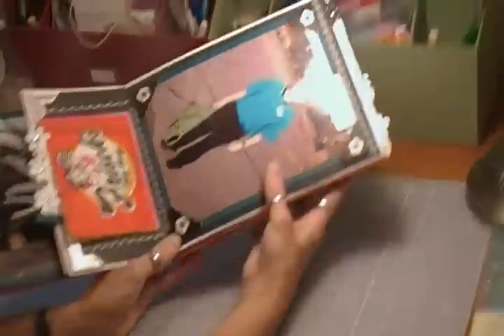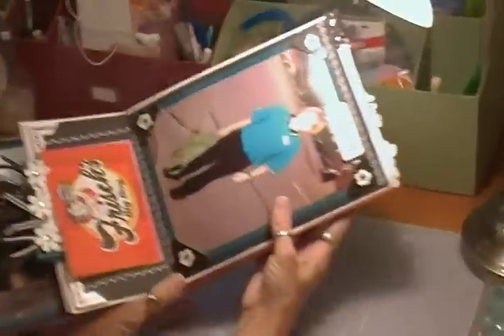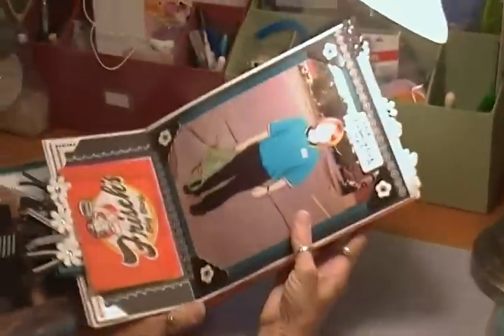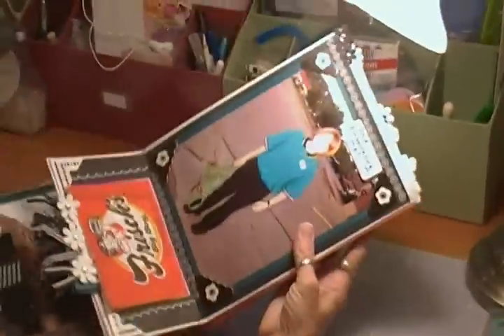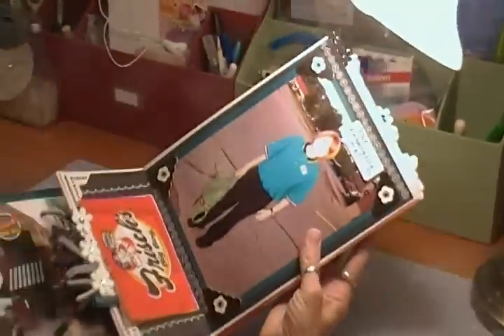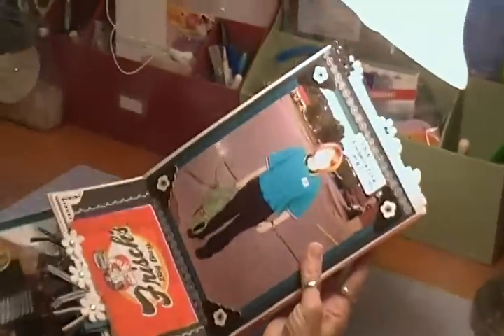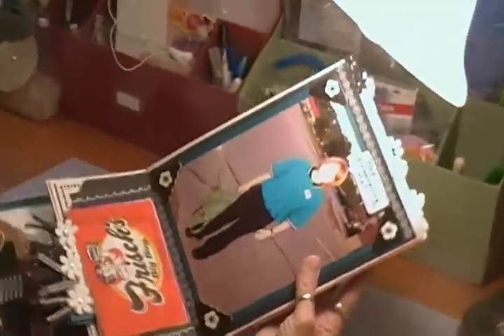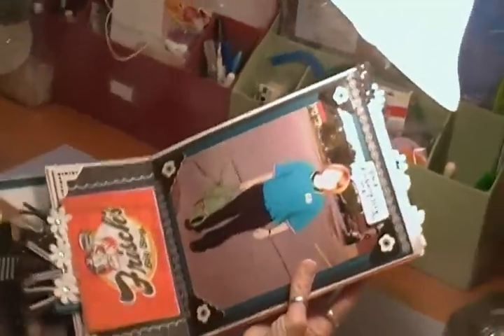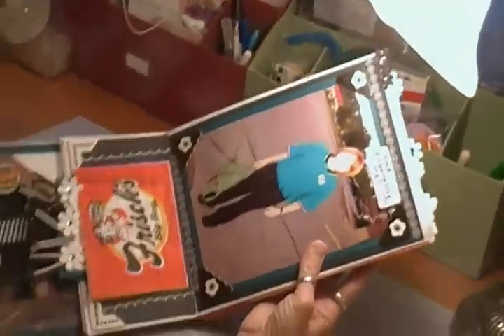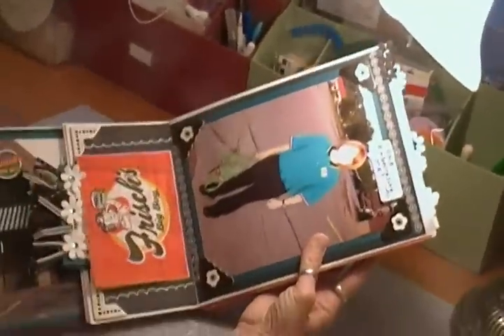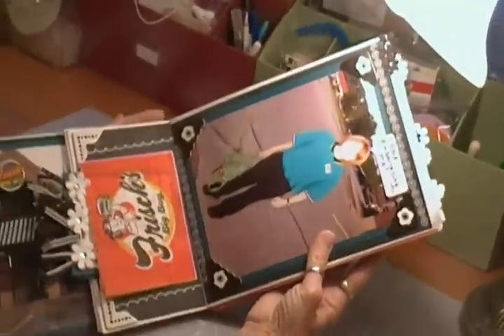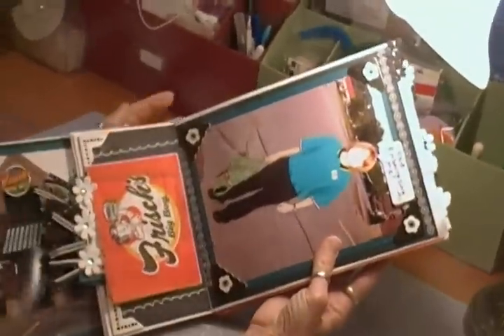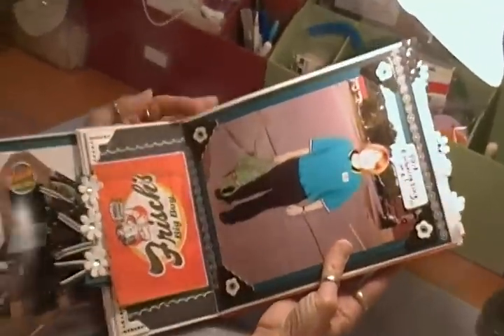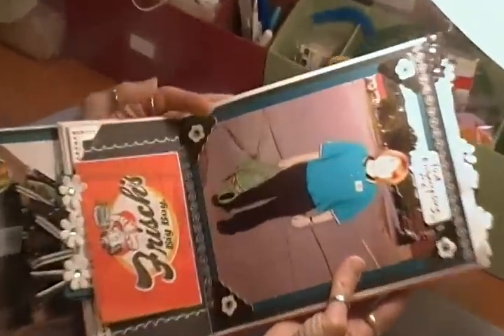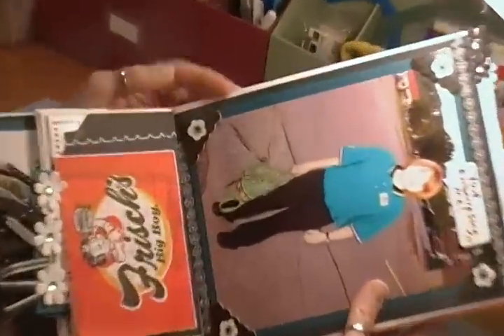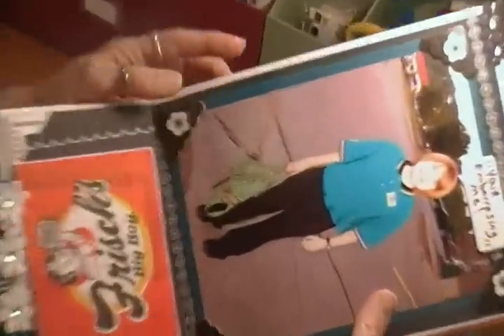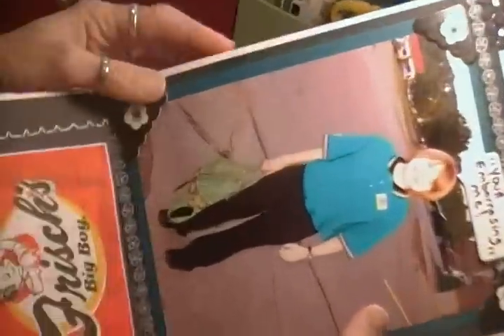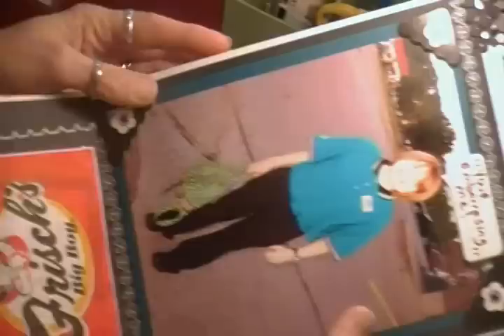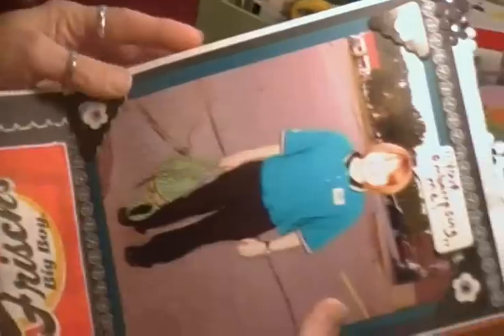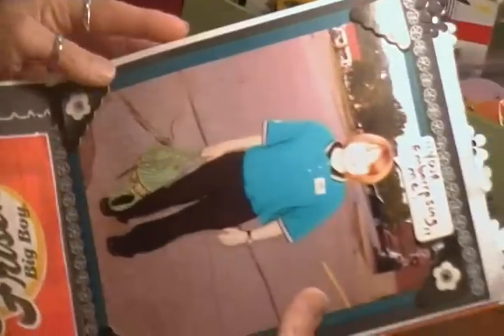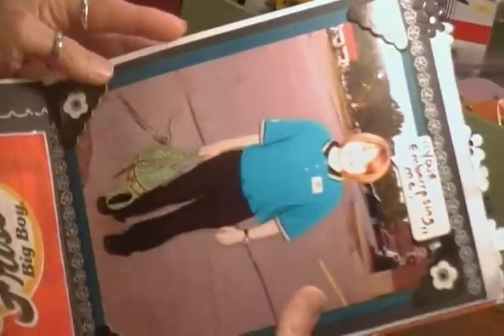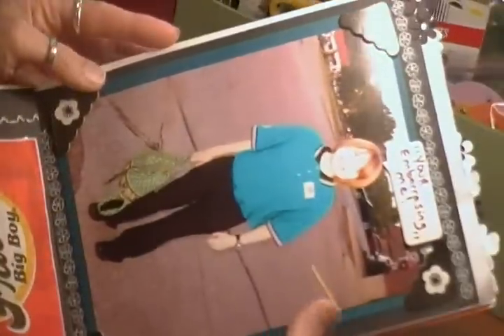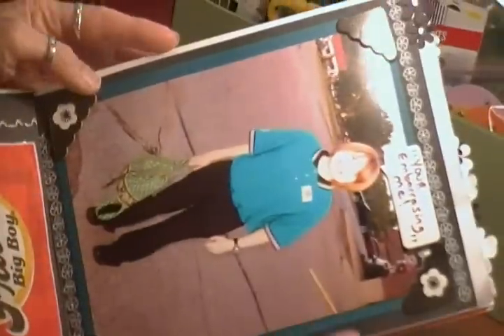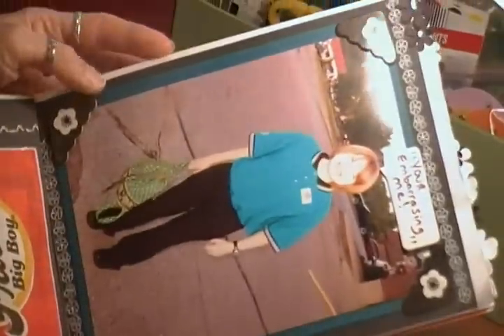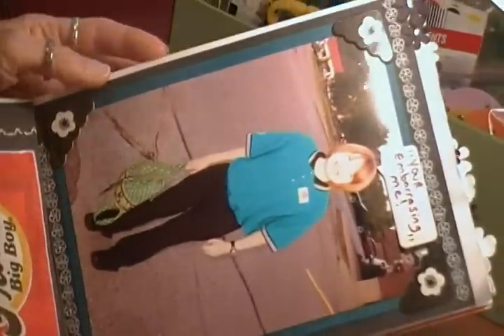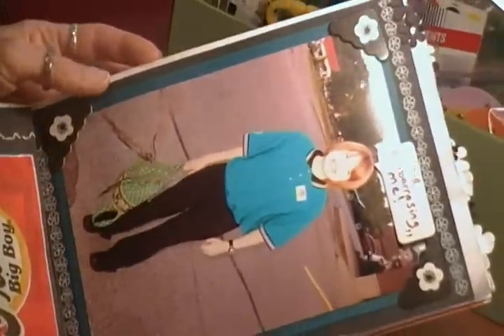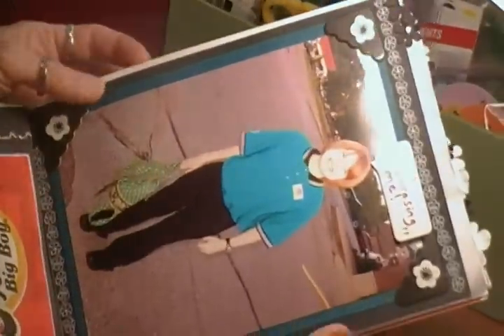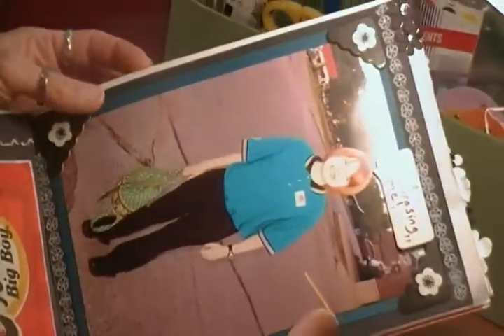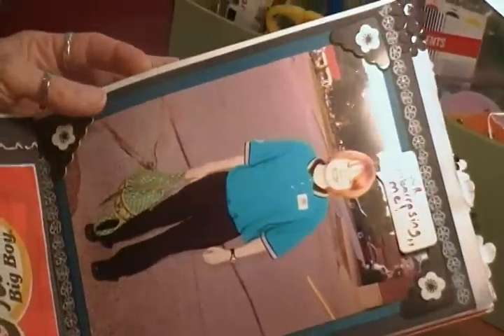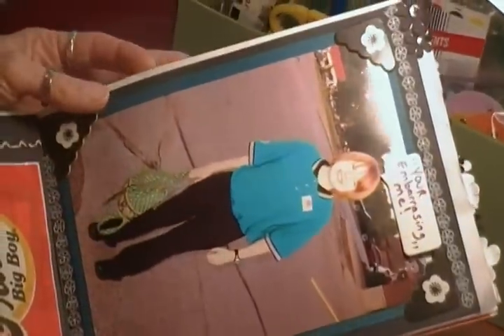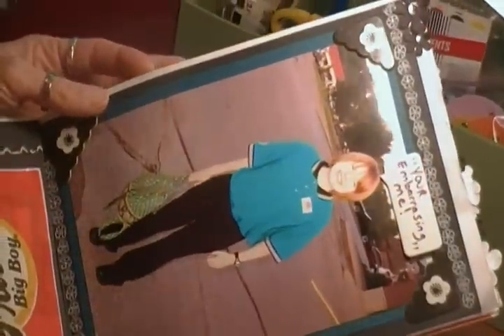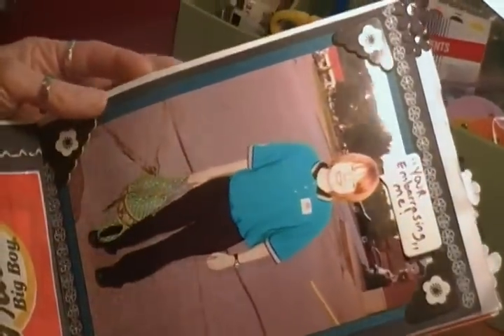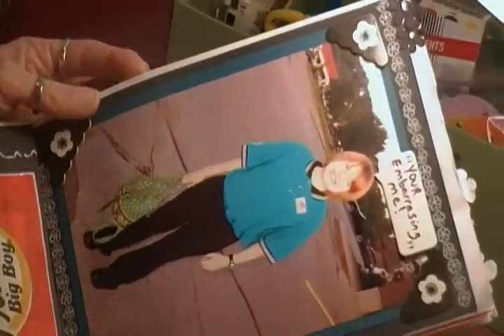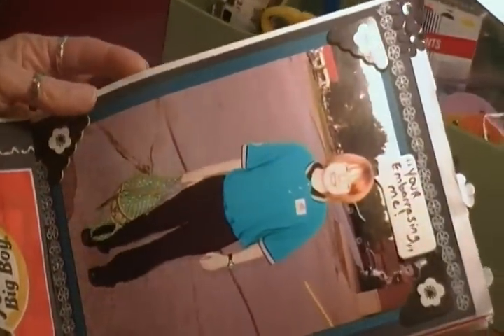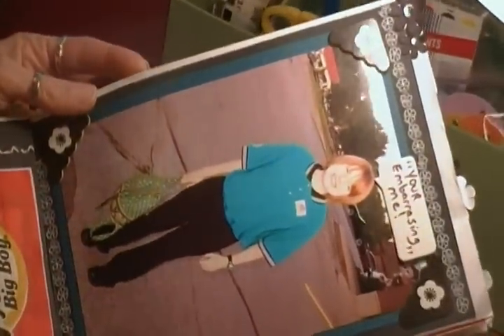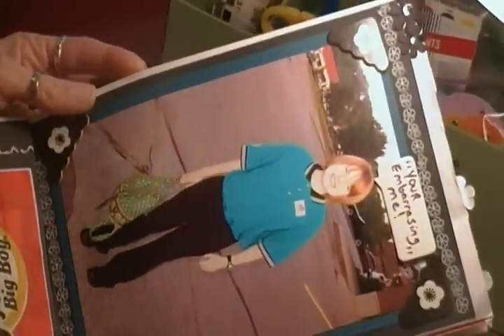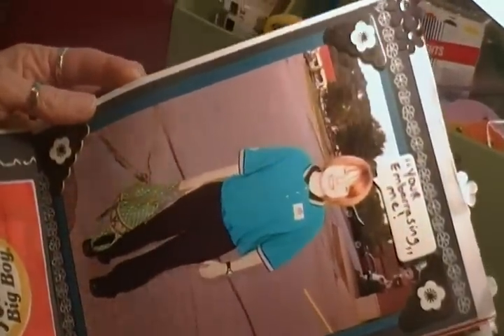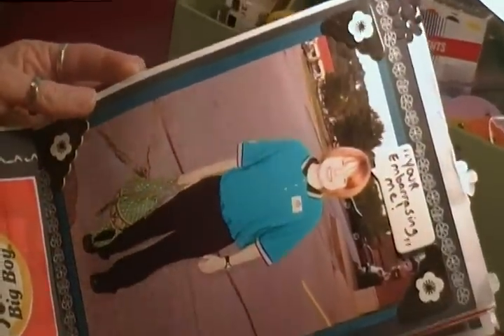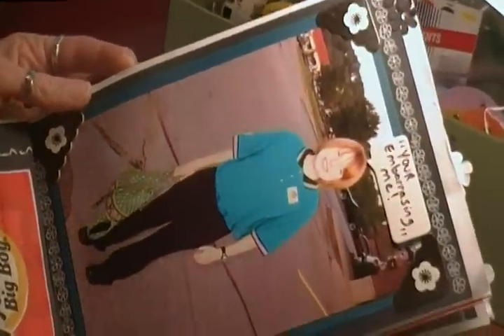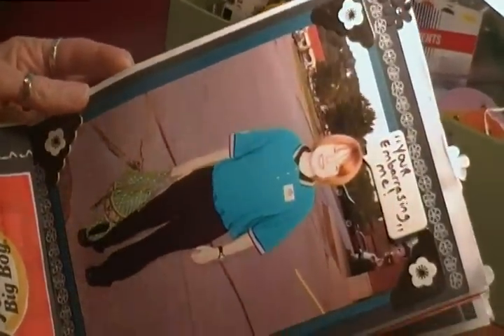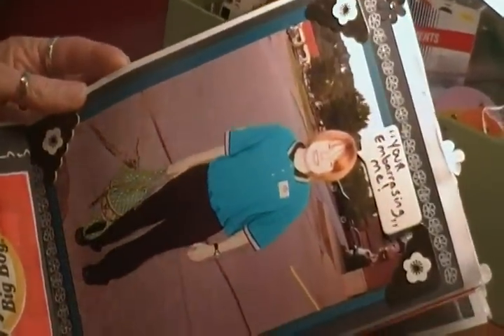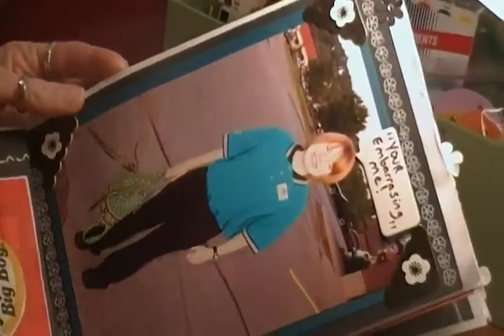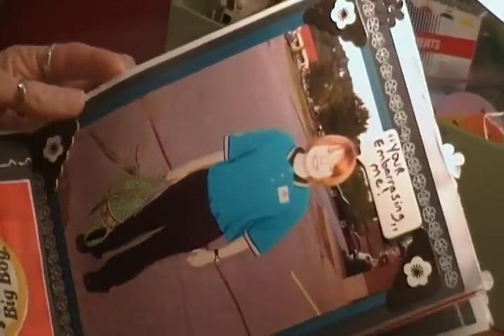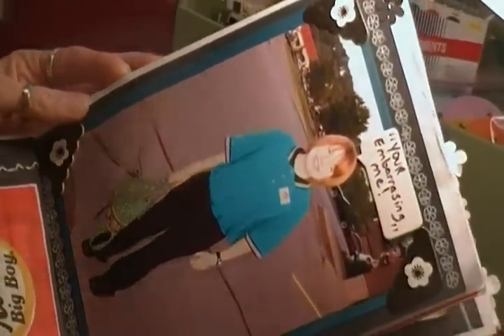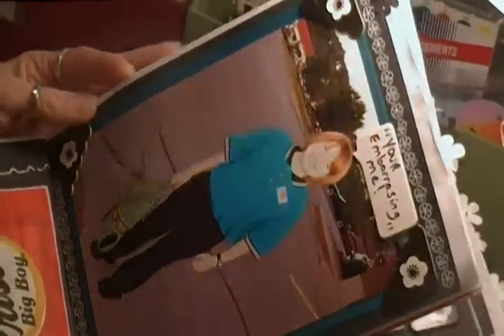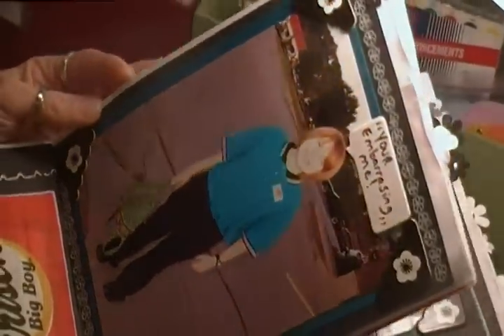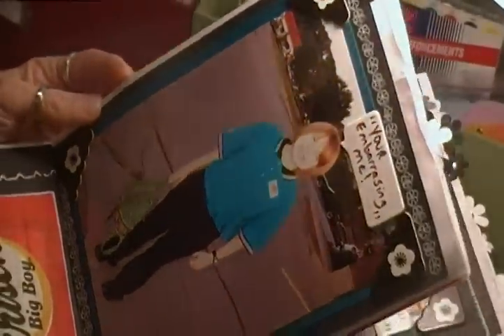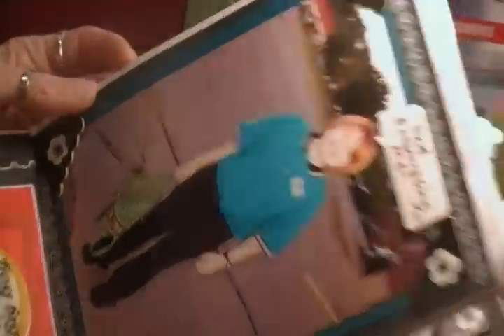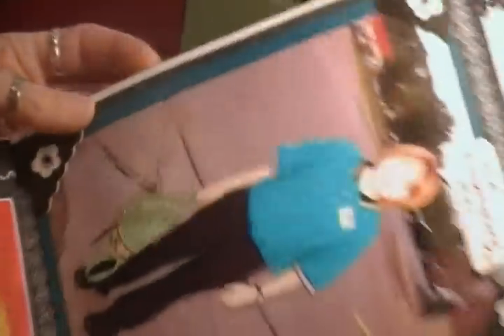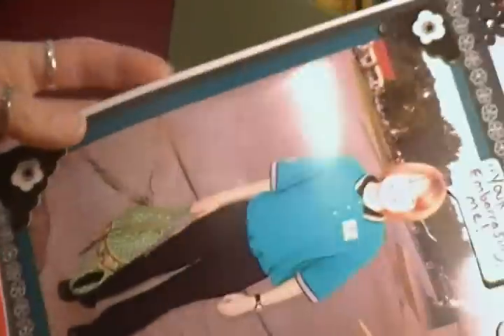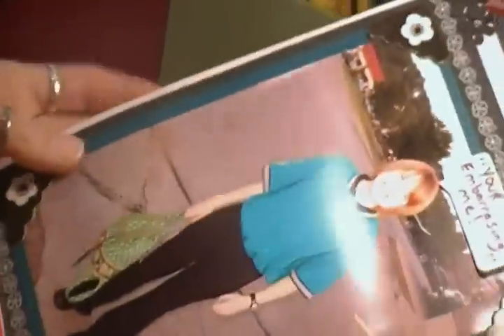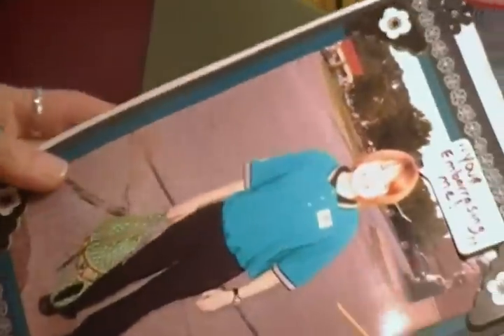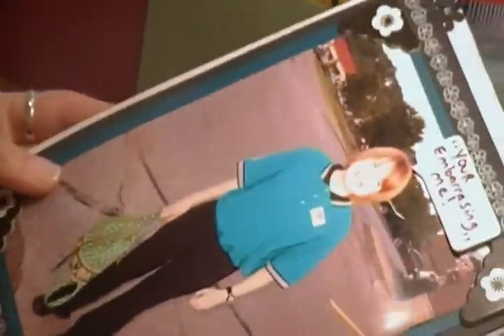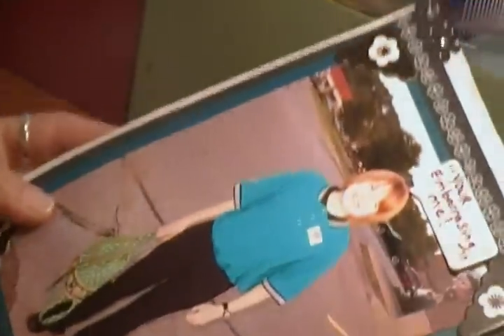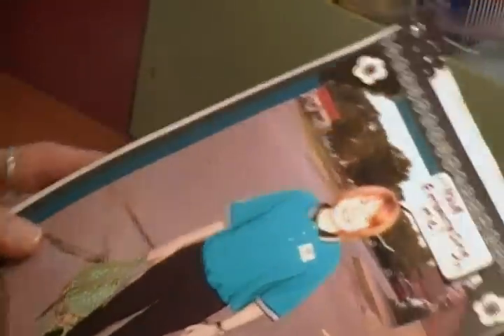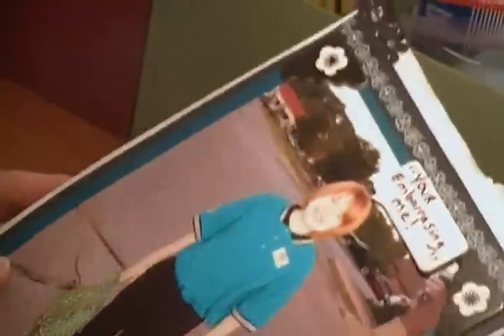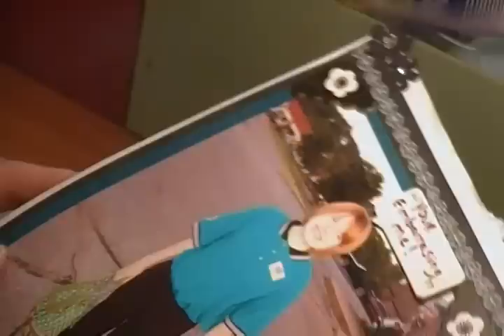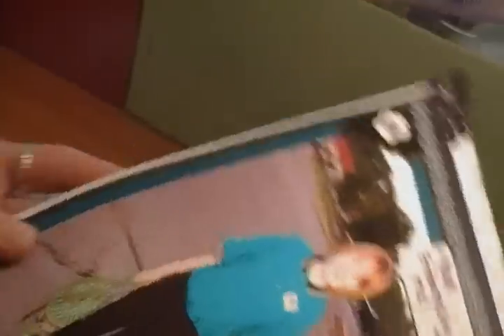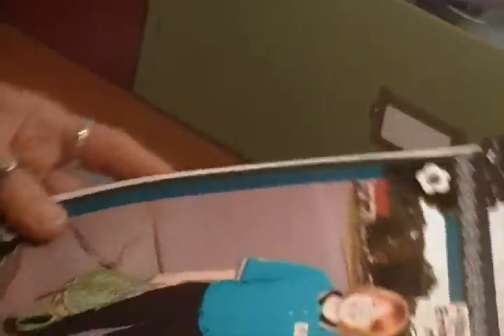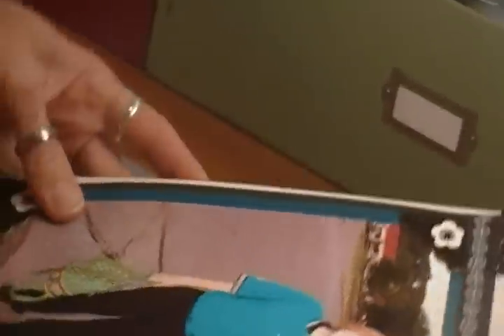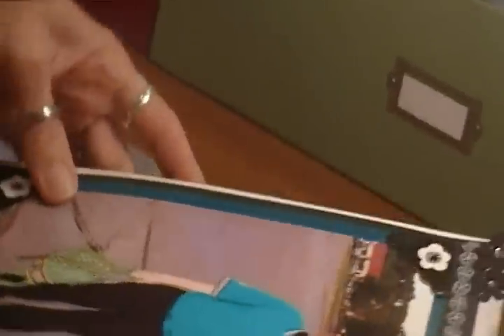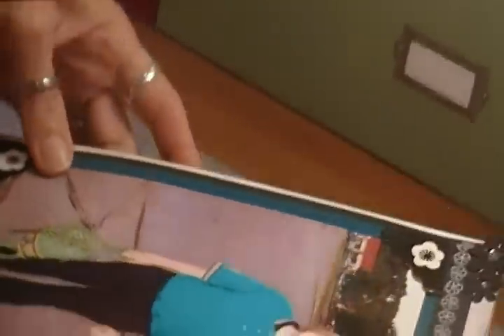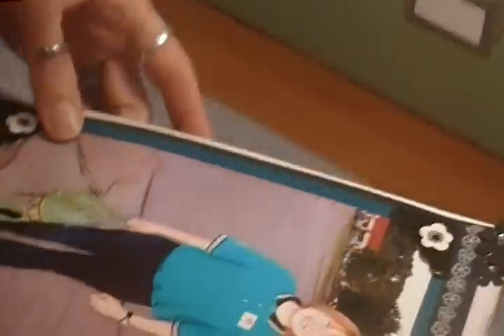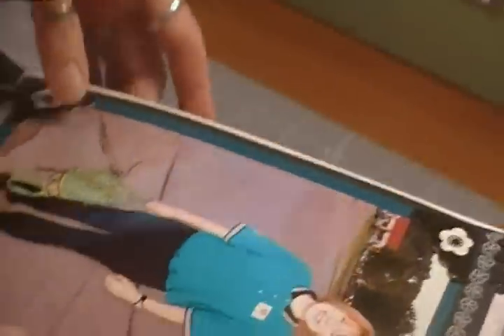This is a picture of her out in the parking lot, and she did not want me taking her picture, but, you know, moms already got to embarrass our kids.